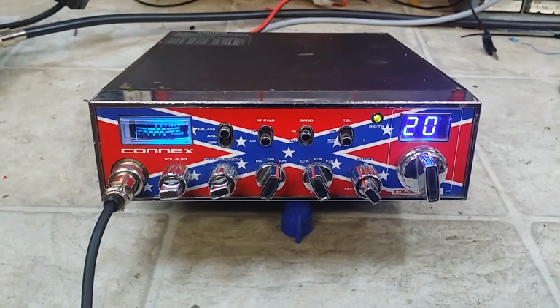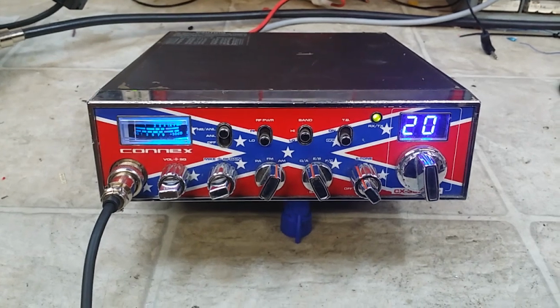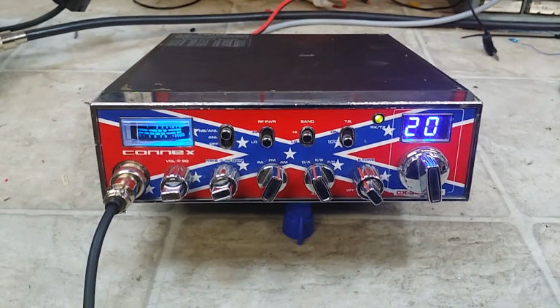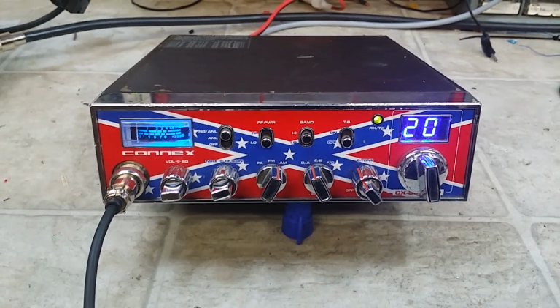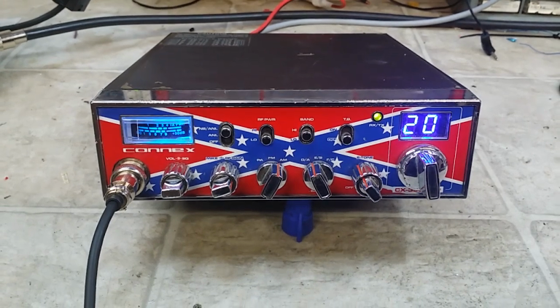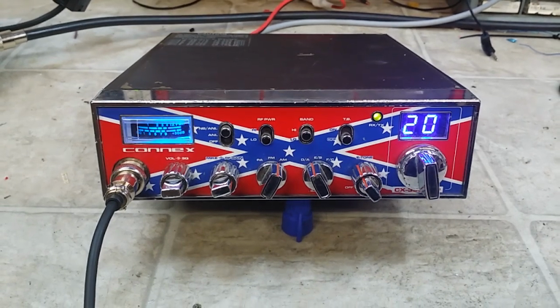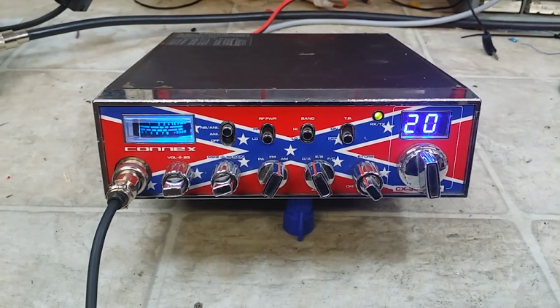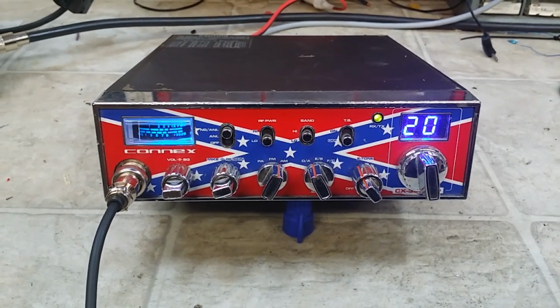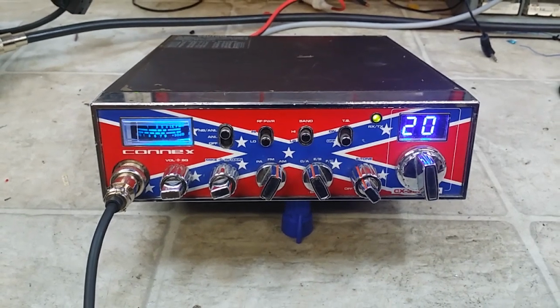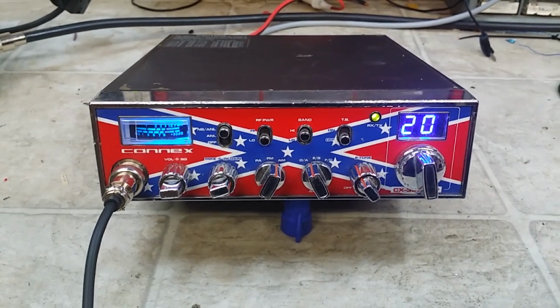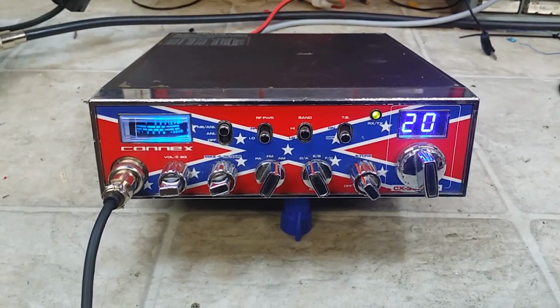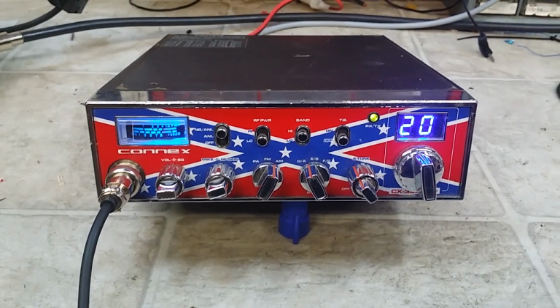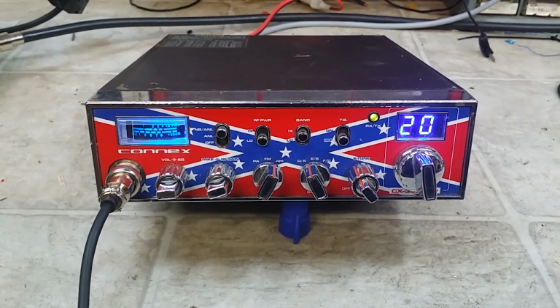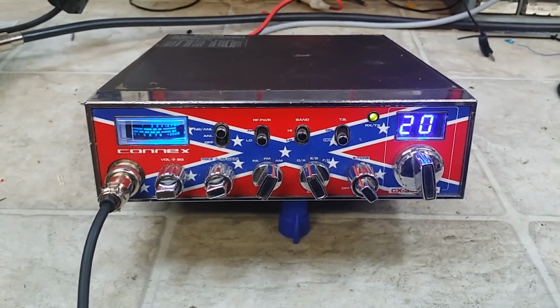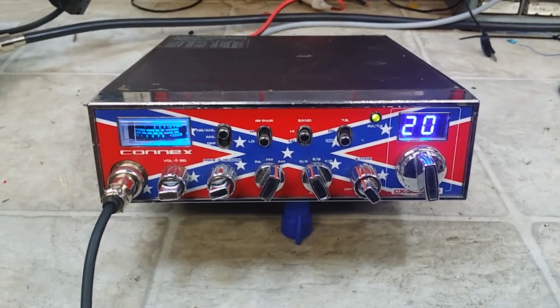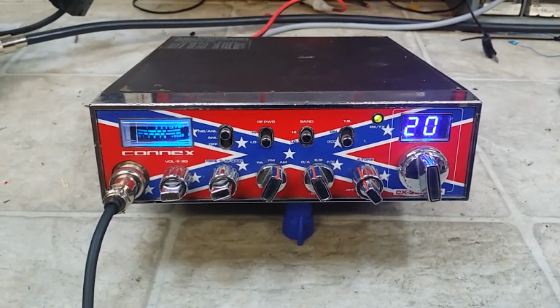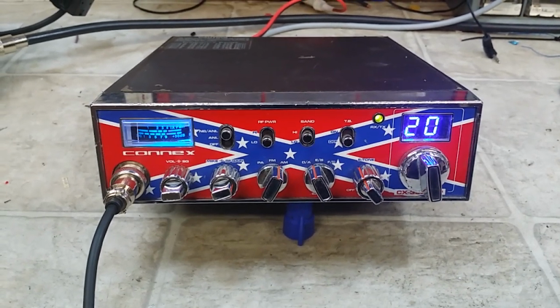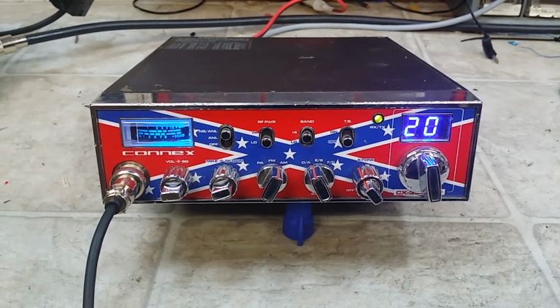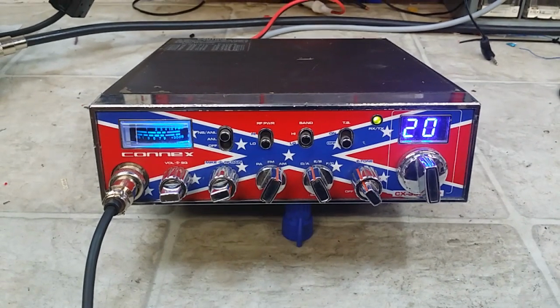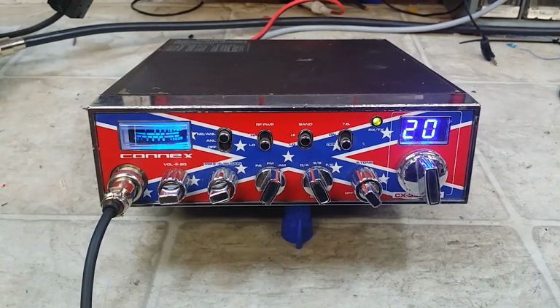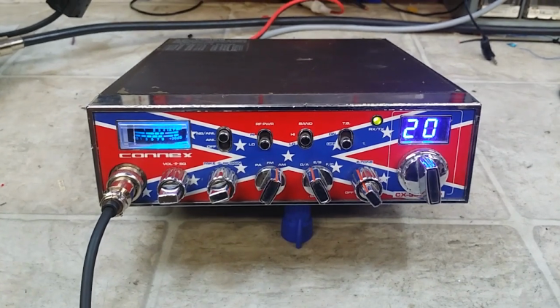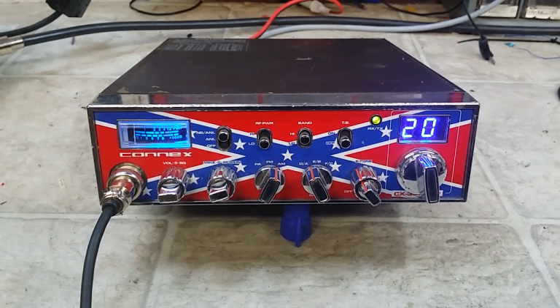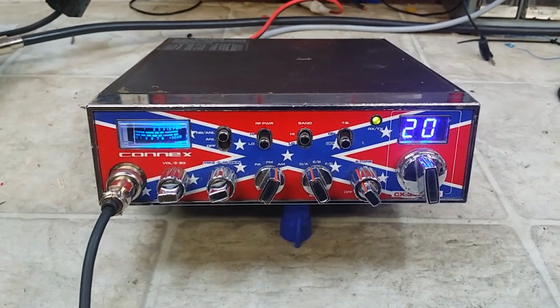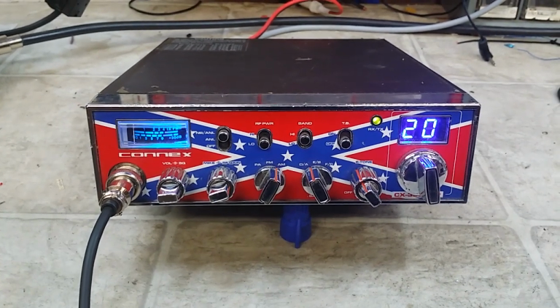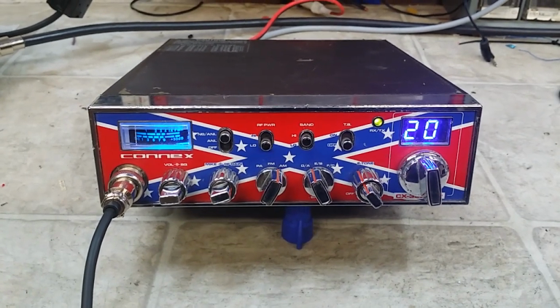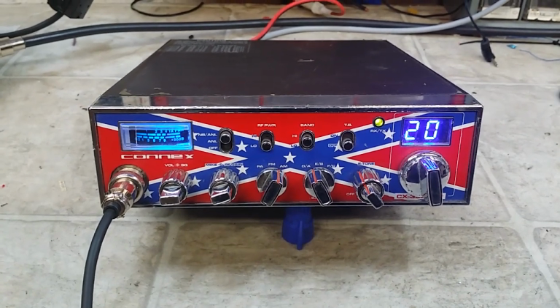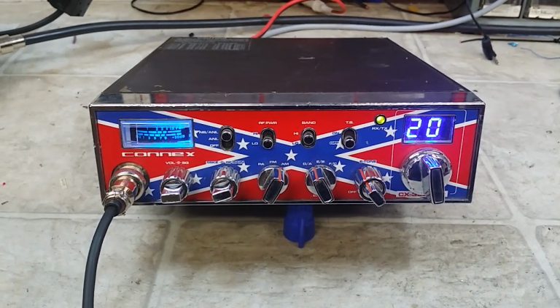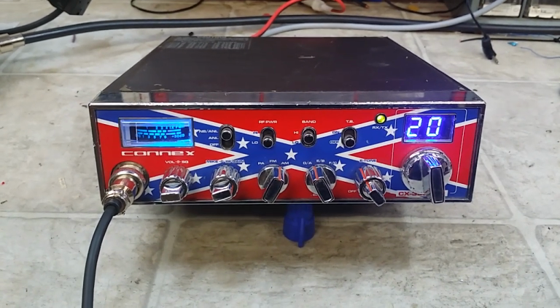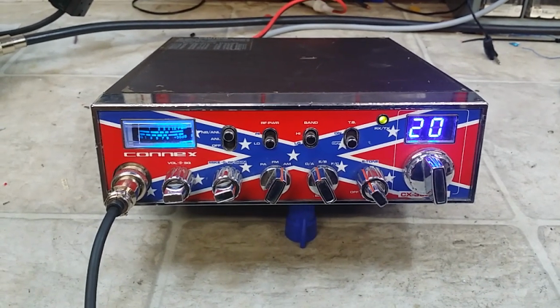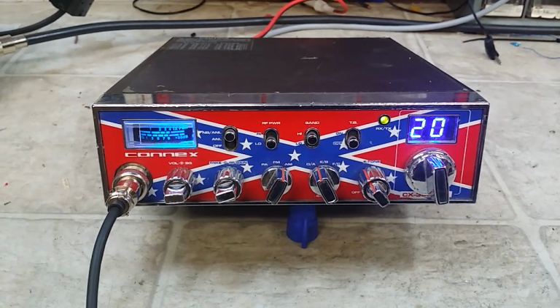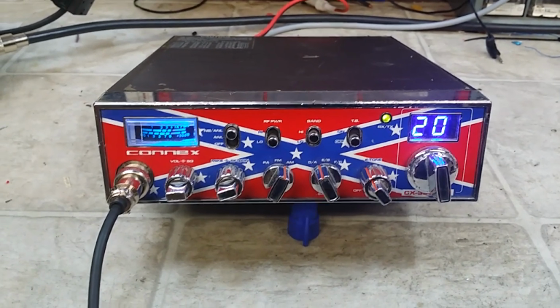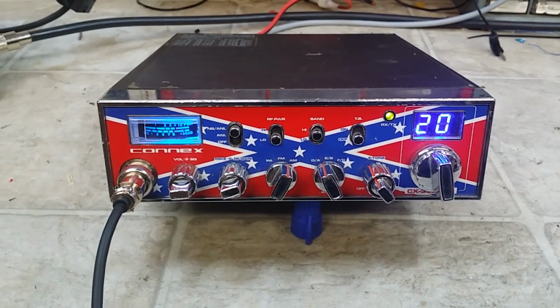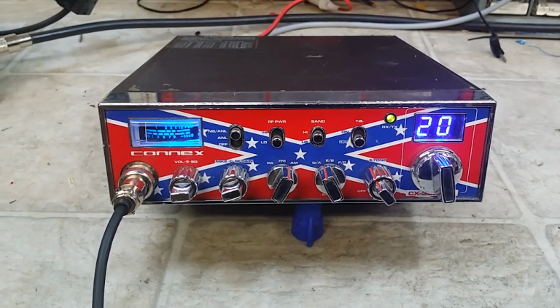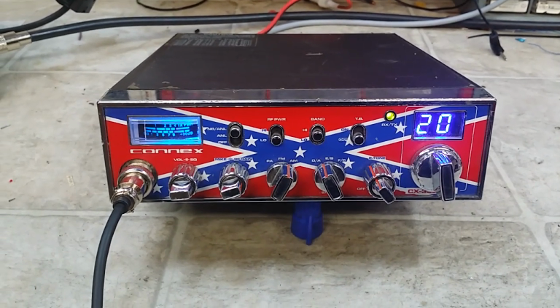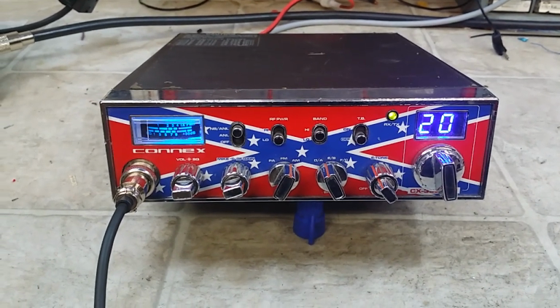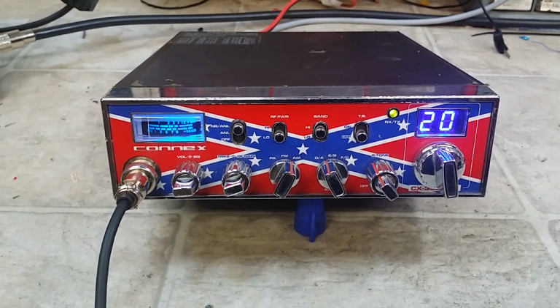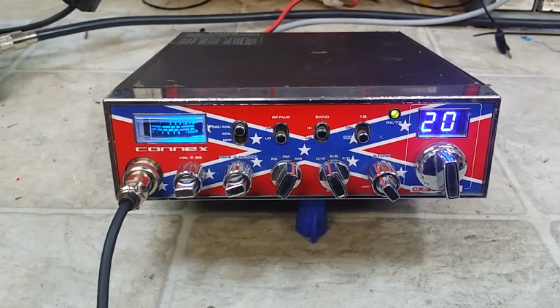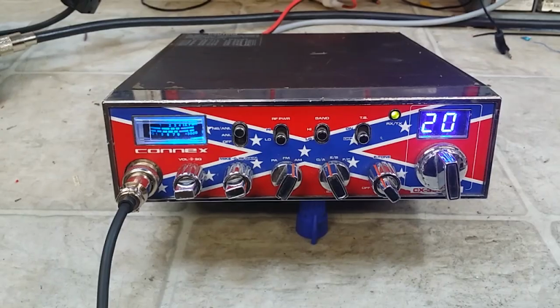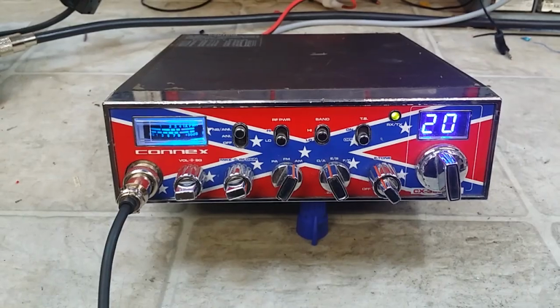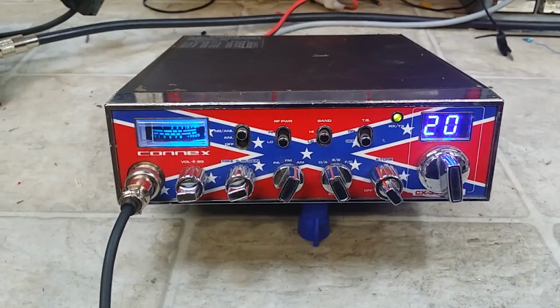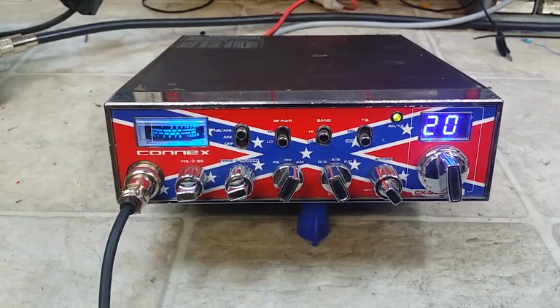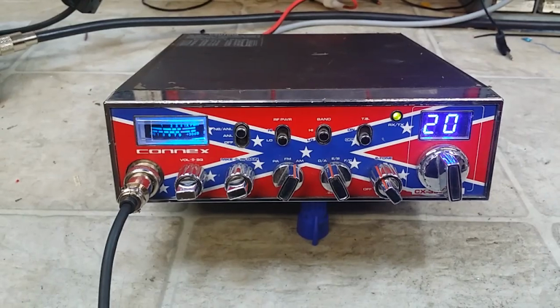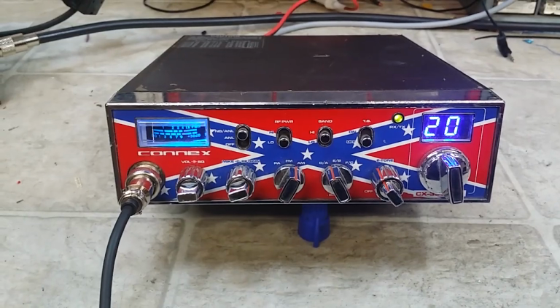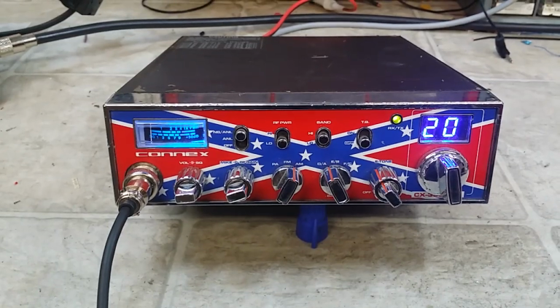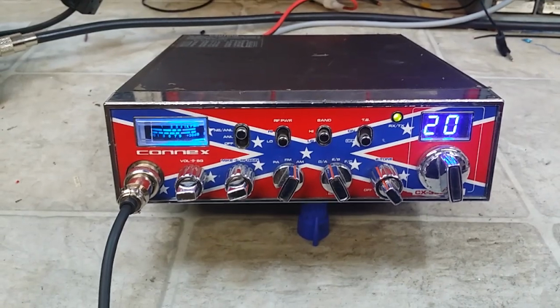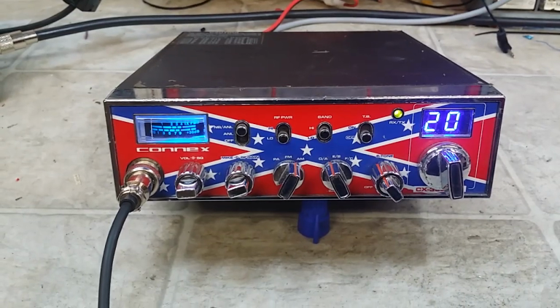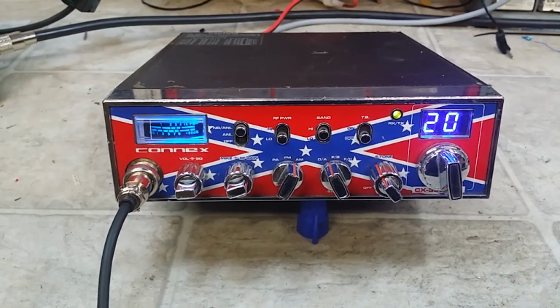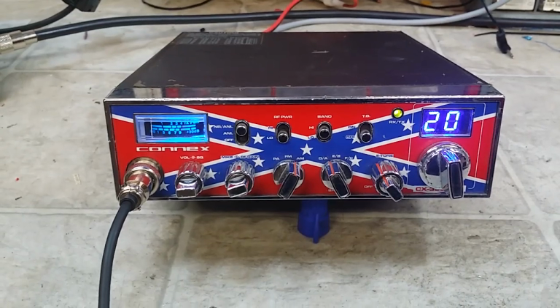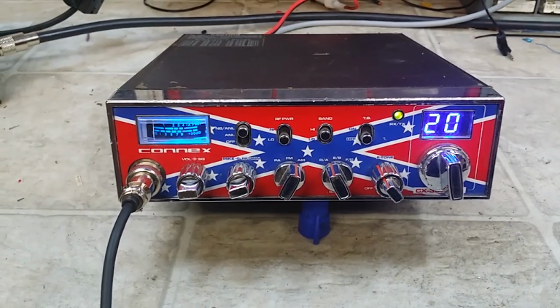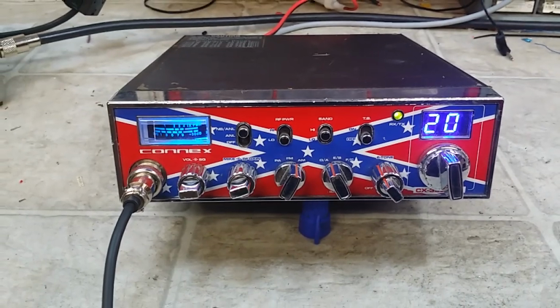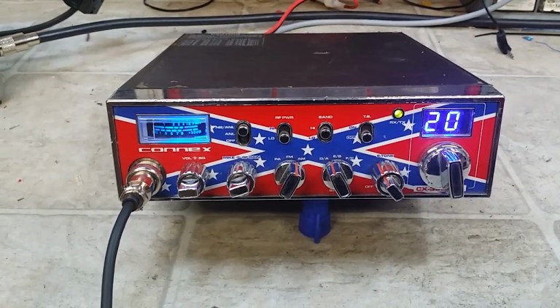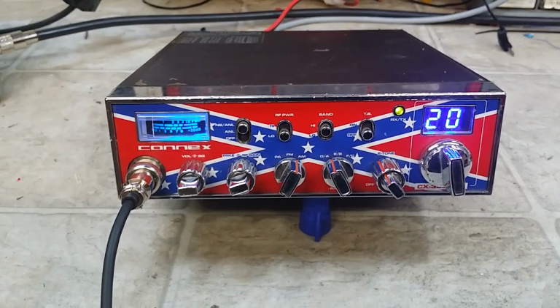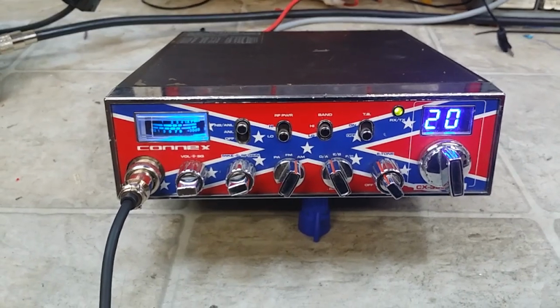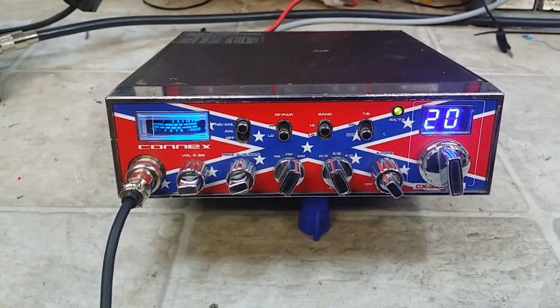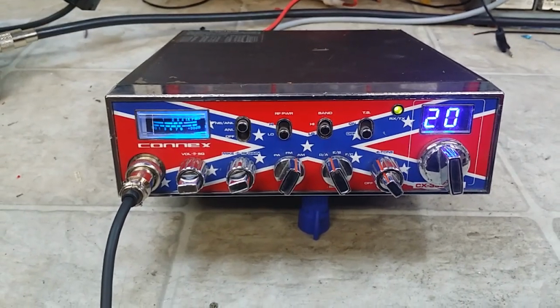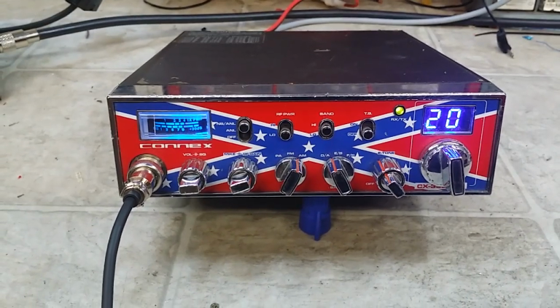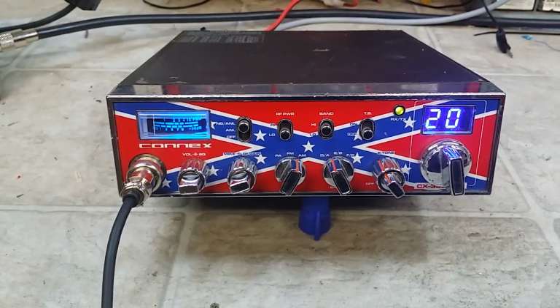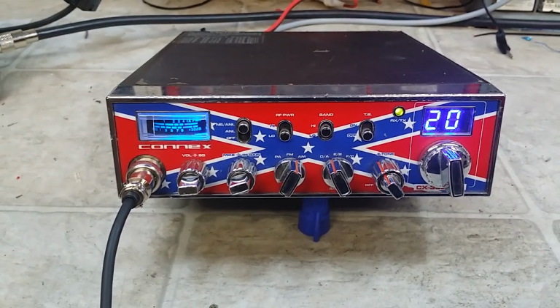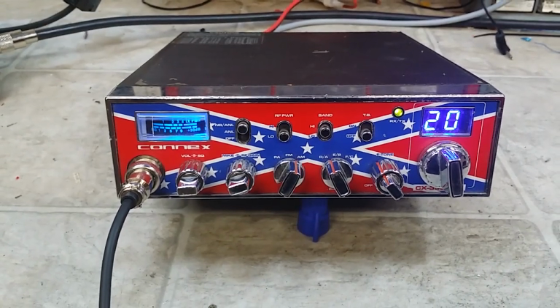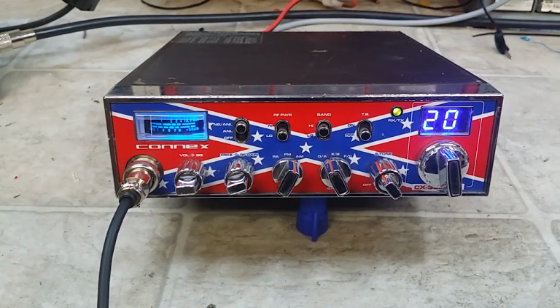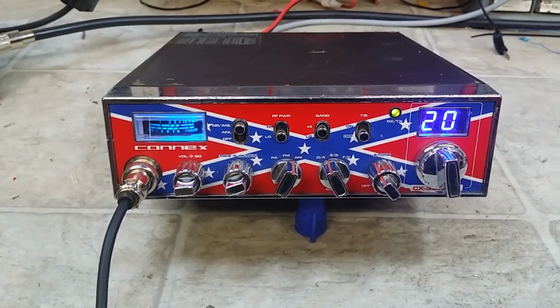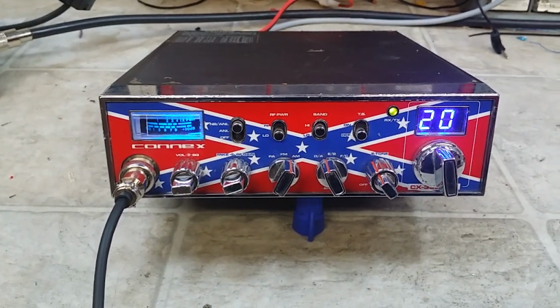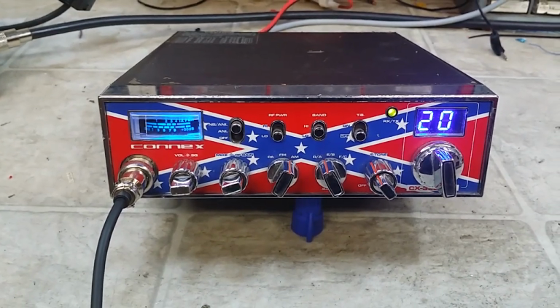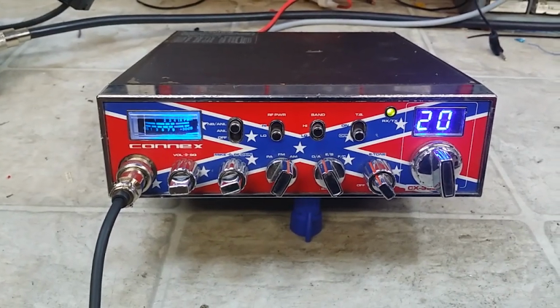Hello again everyone, Truck CB Sales here with a tune-up and repair report for Clifford in Kentucky on his Connex 3300HP.